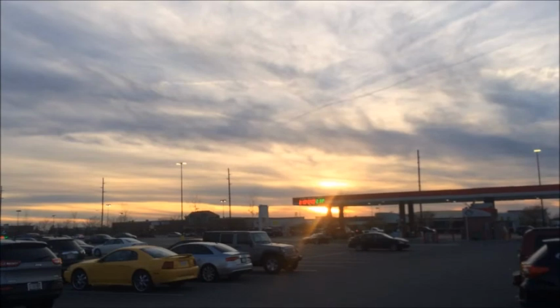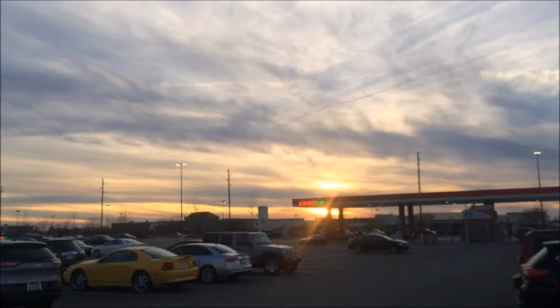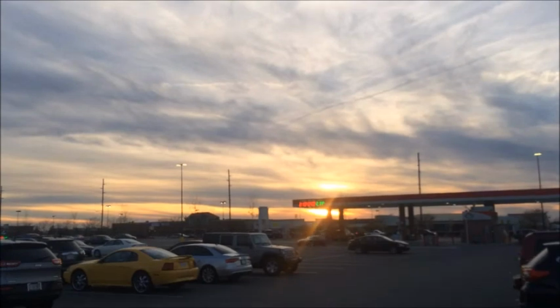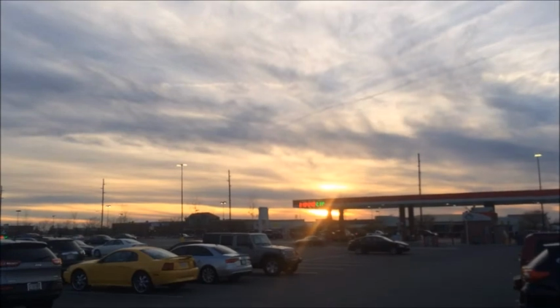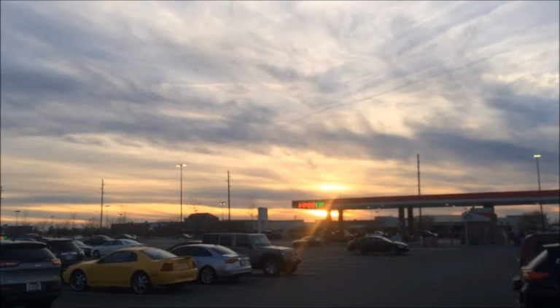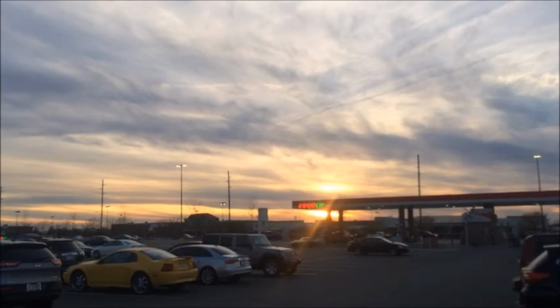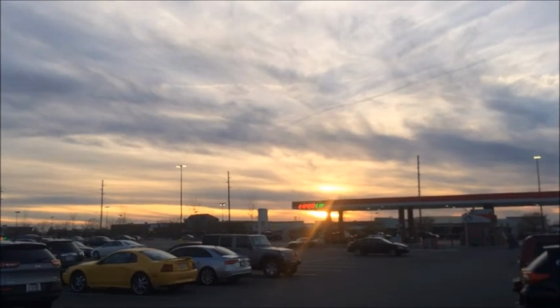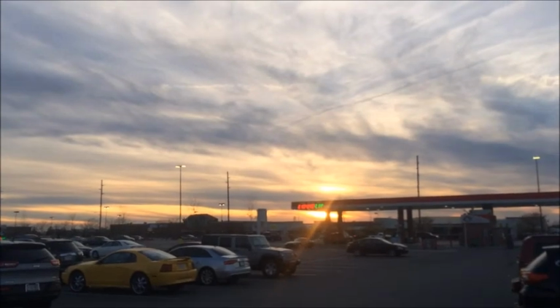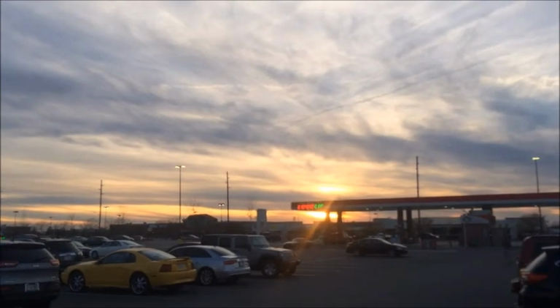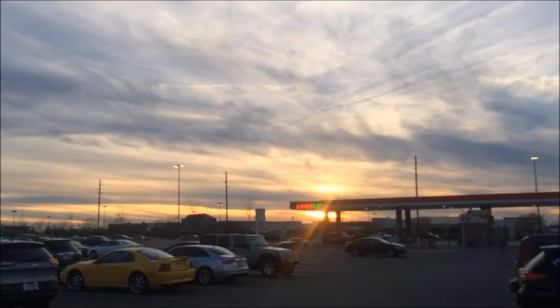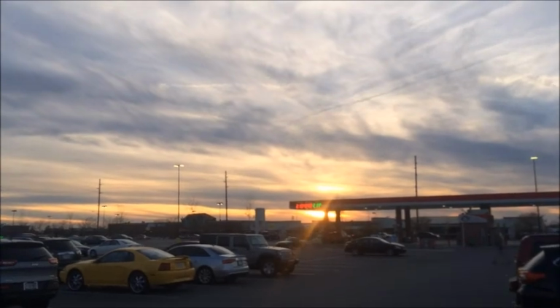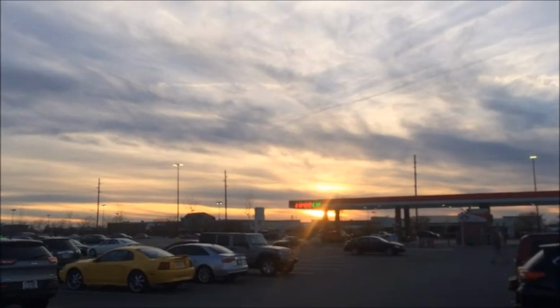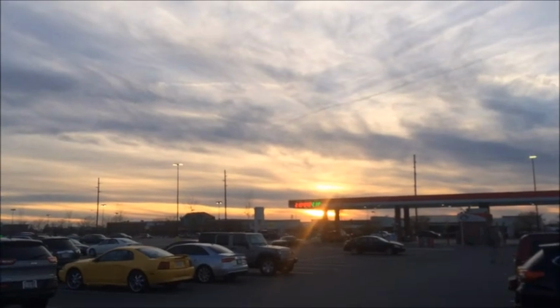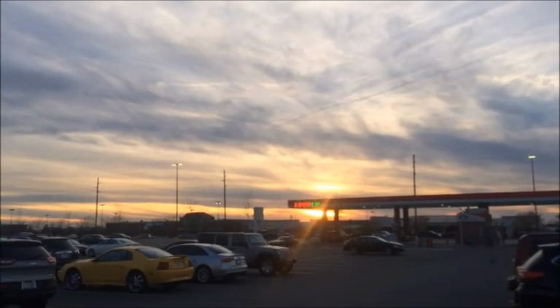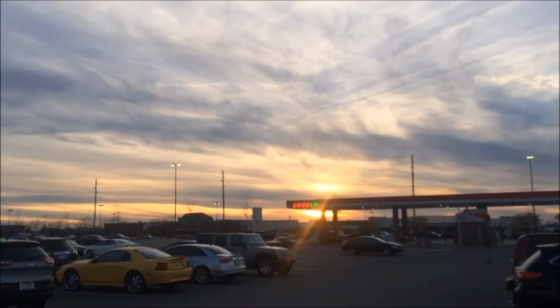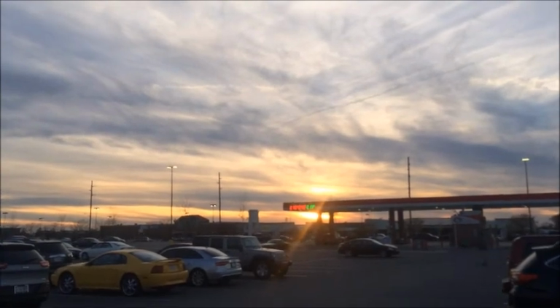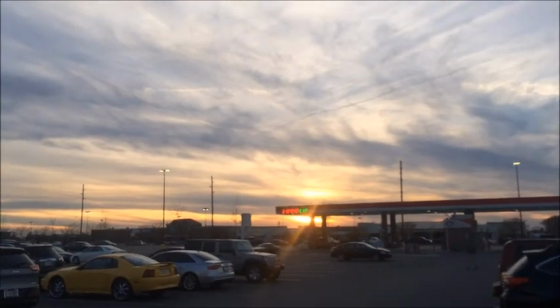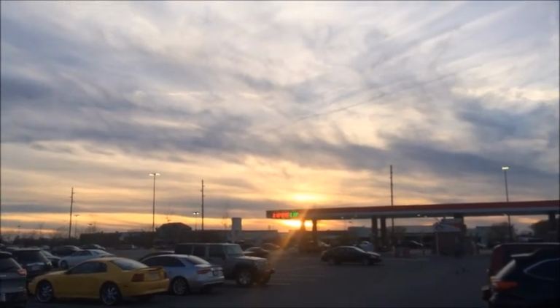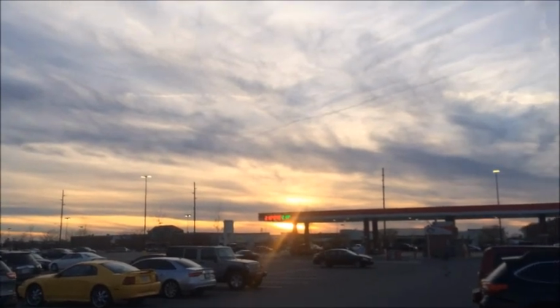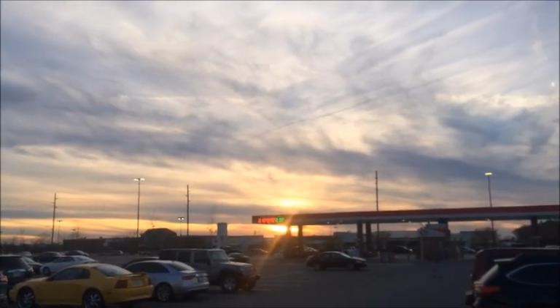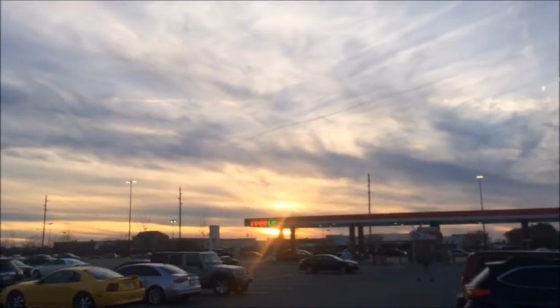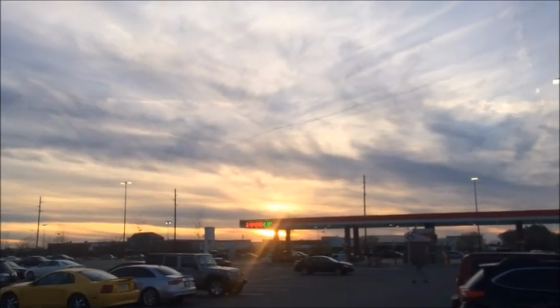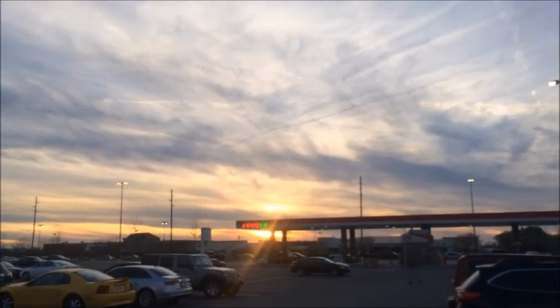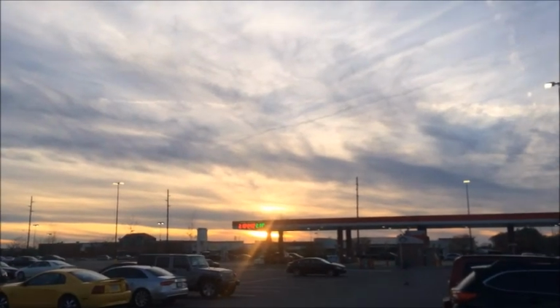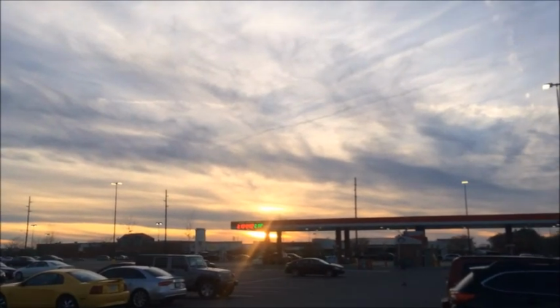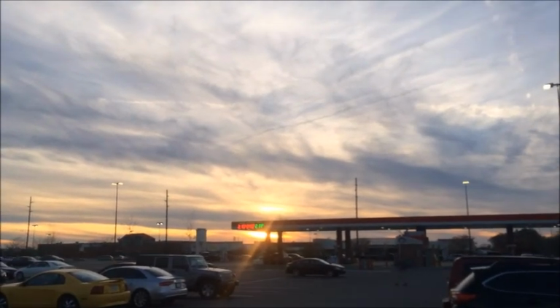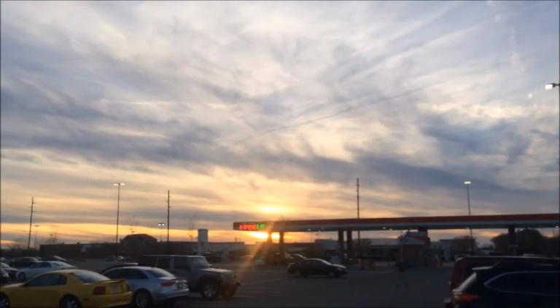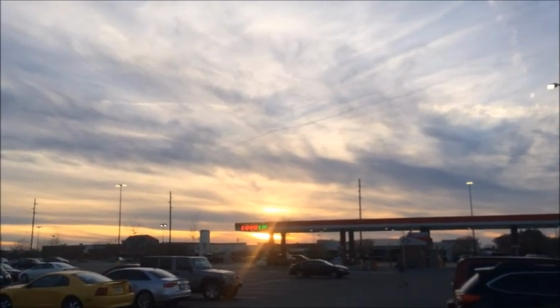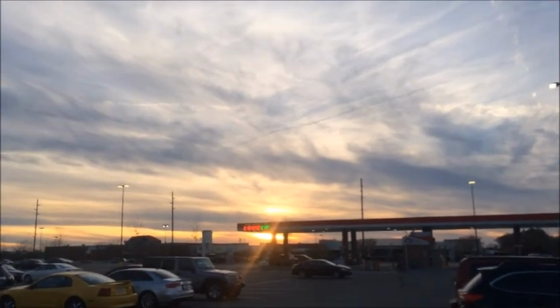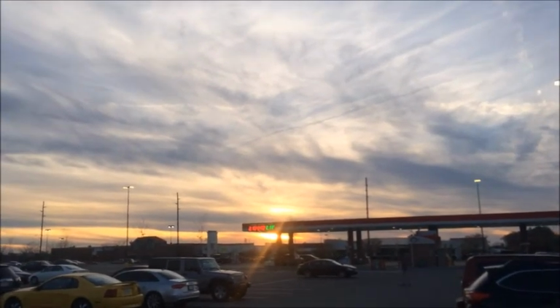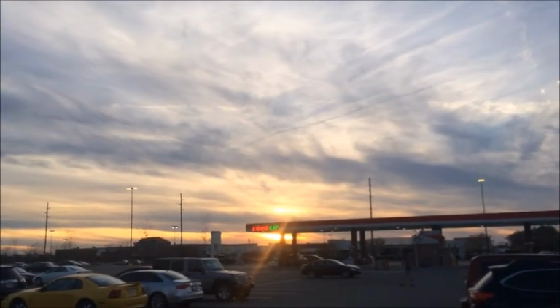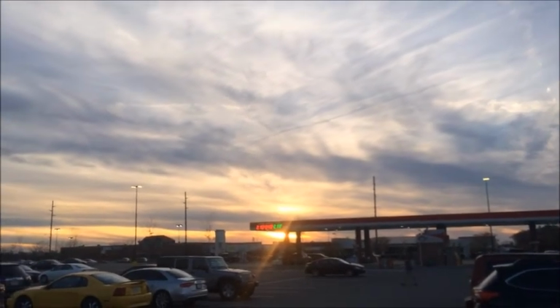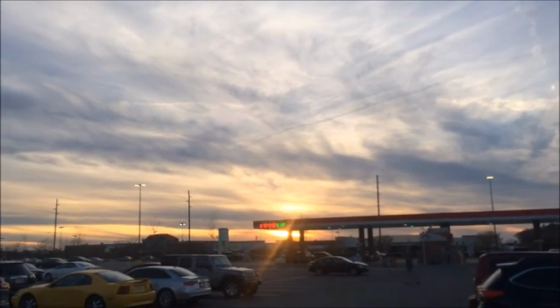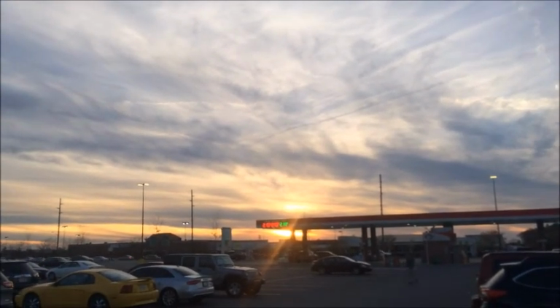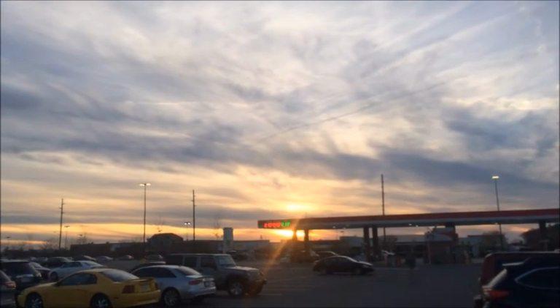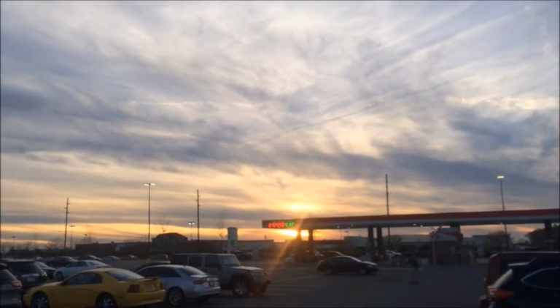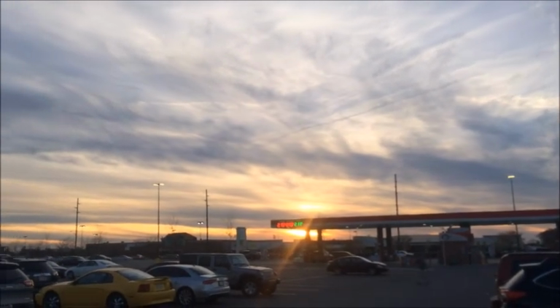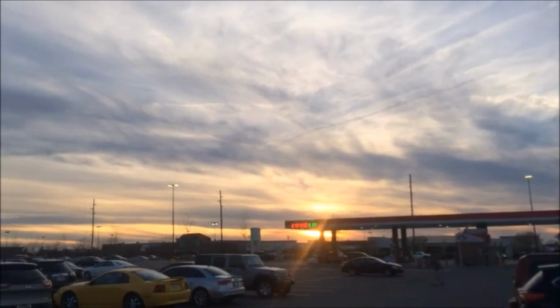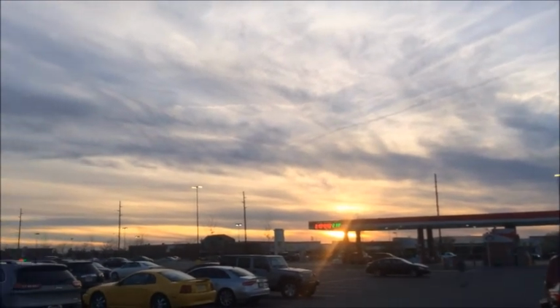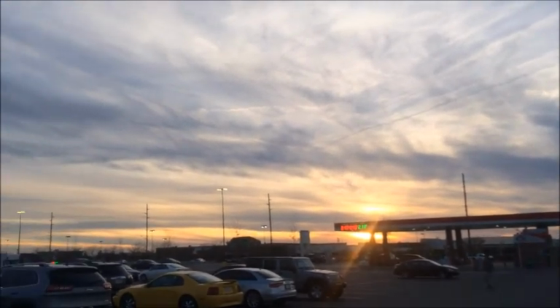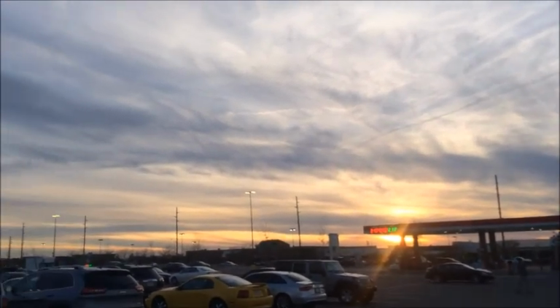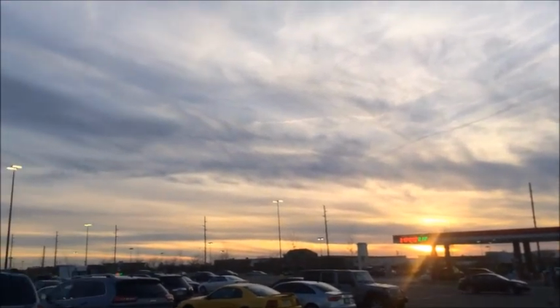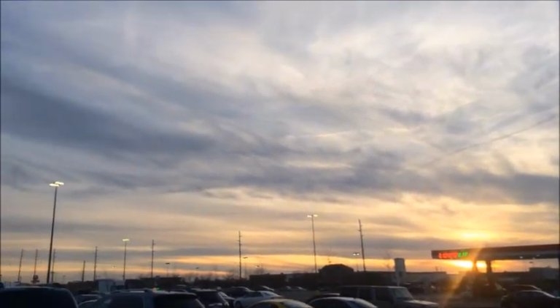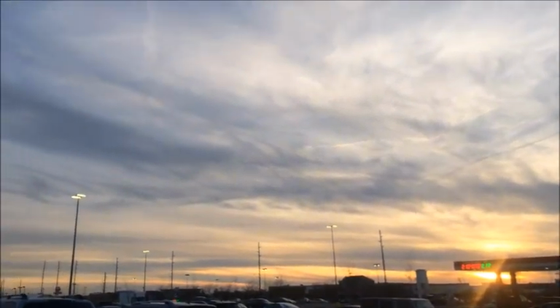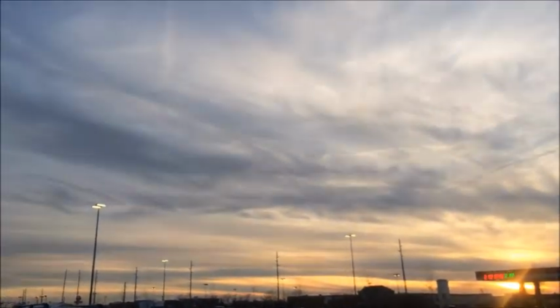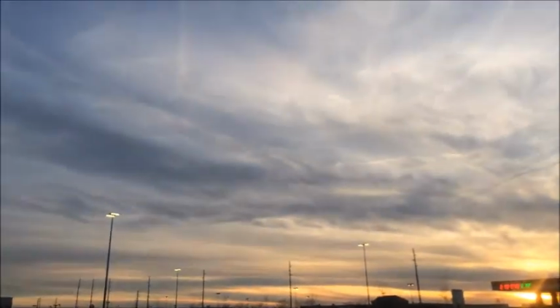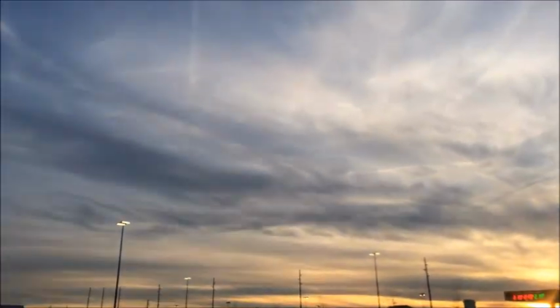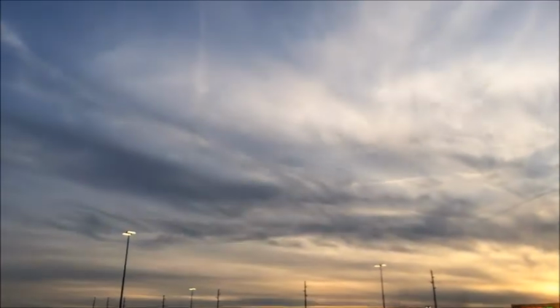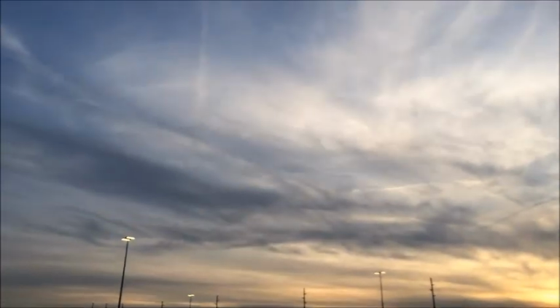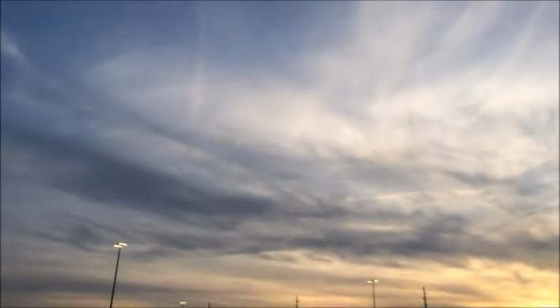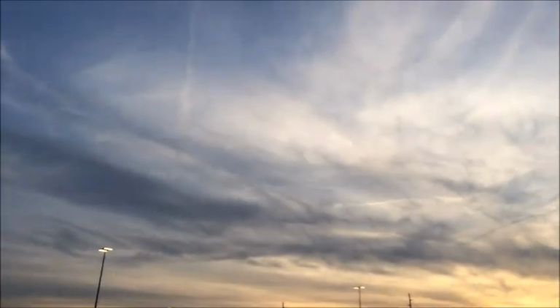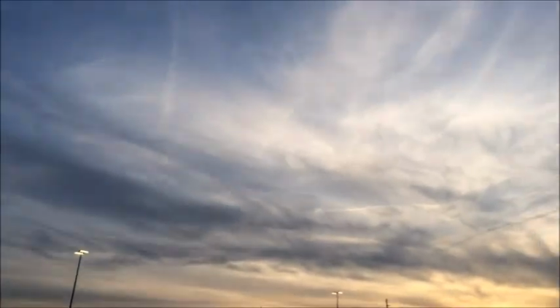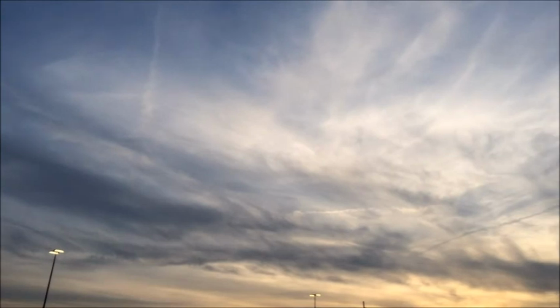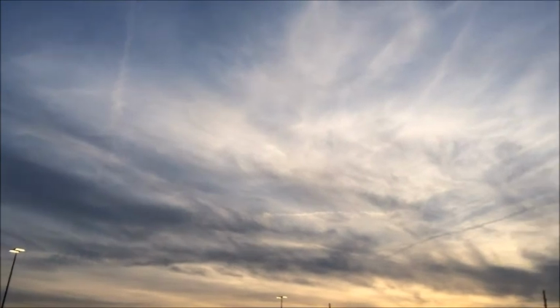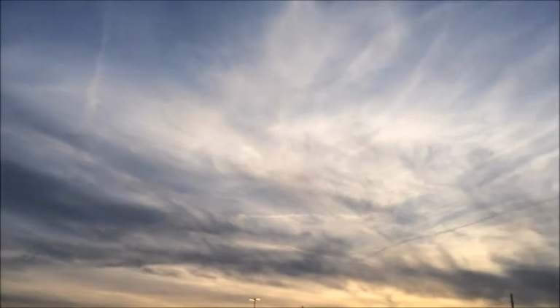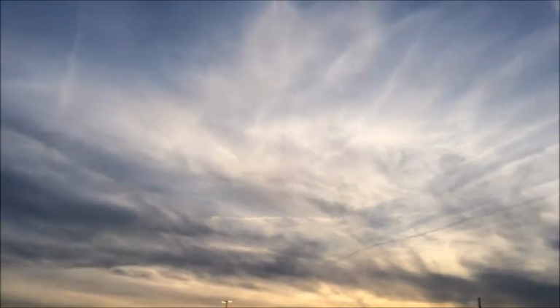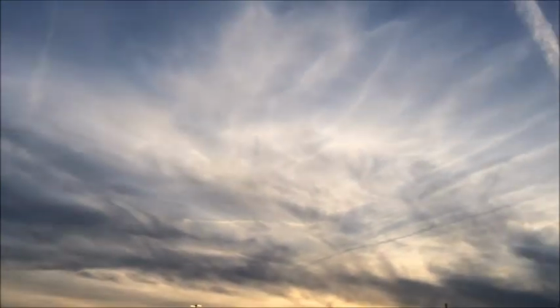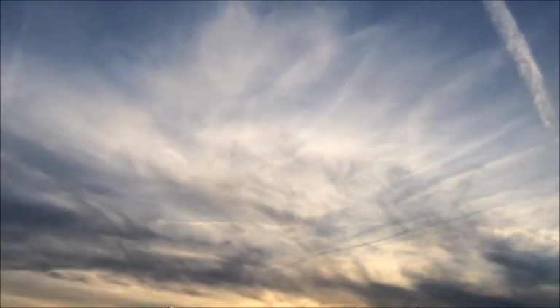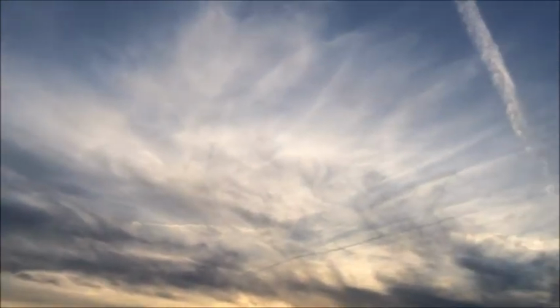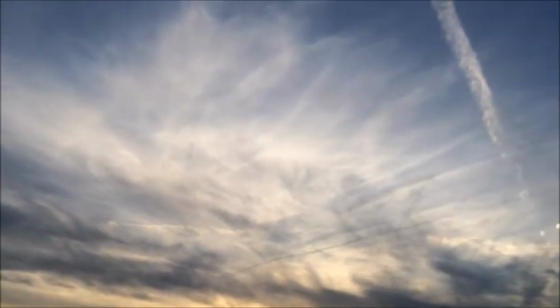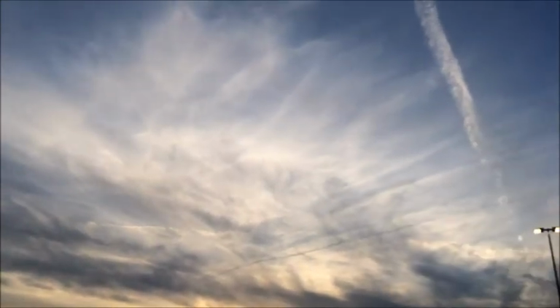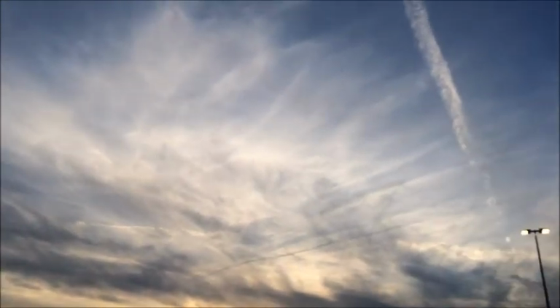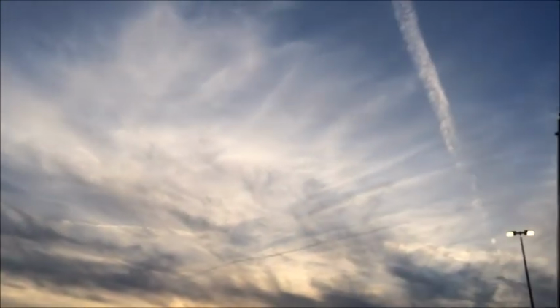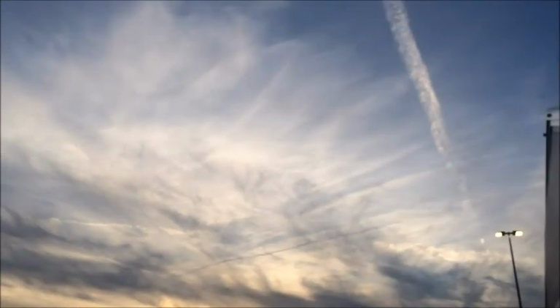The one good thing about Indiana is that the skies are just beautiful. That looks awesome.